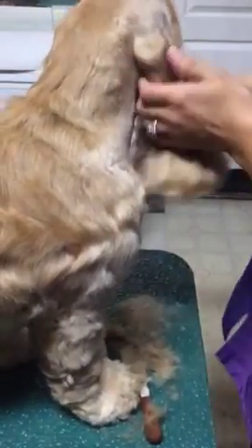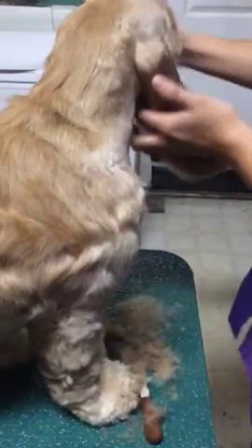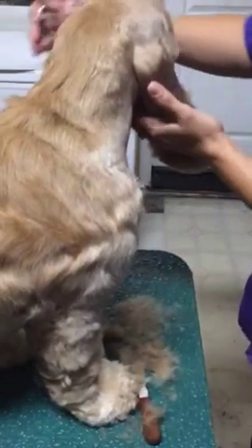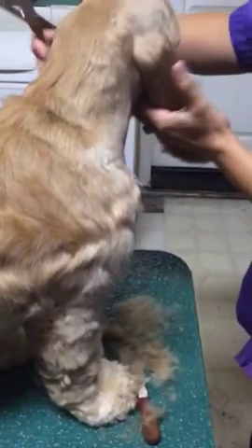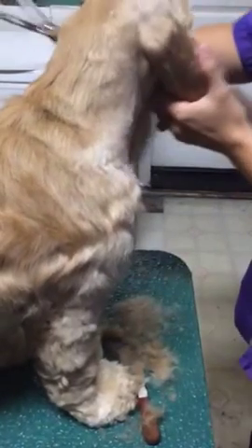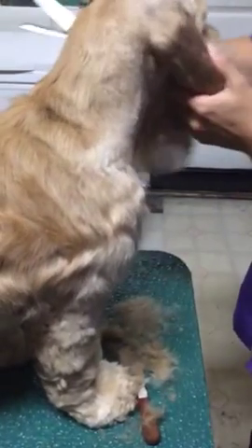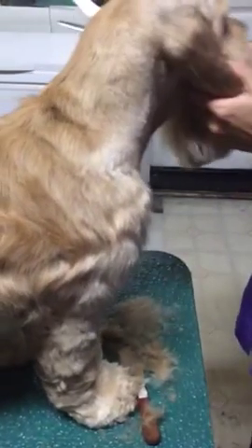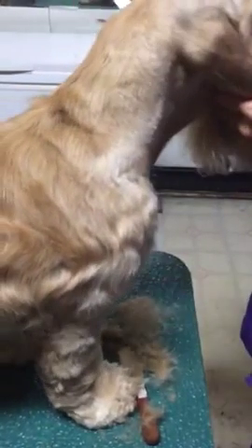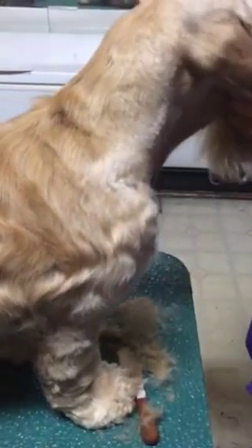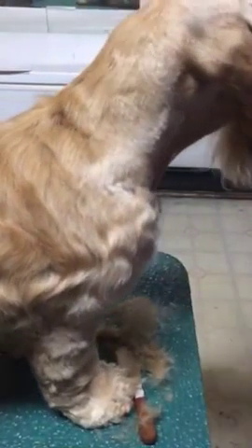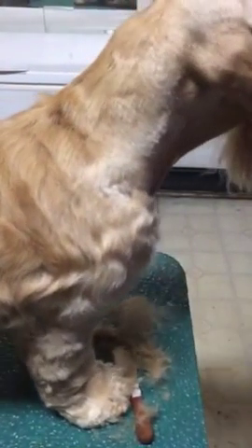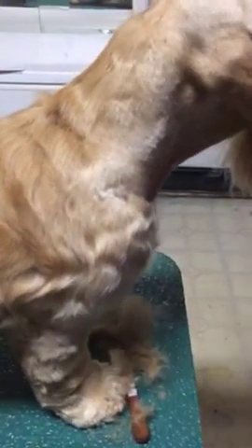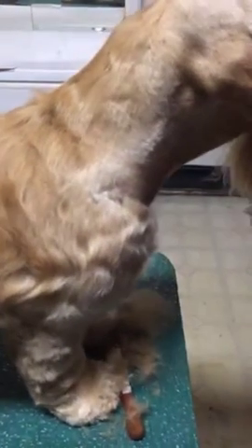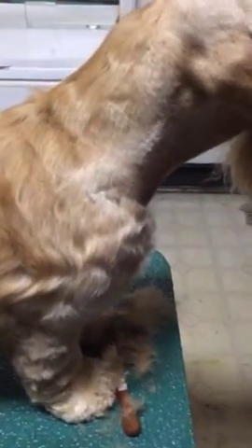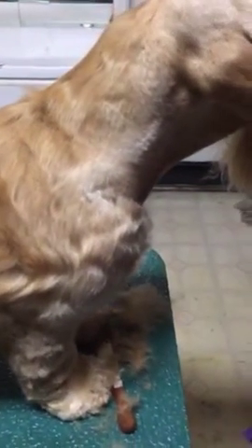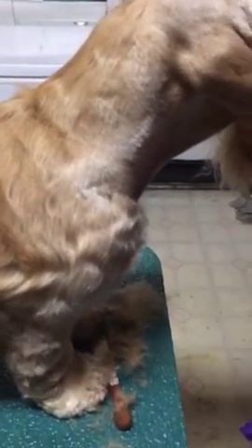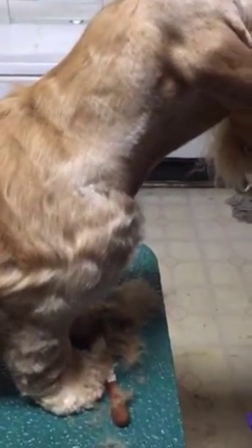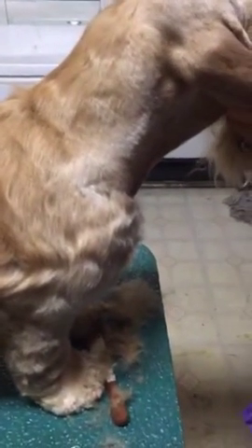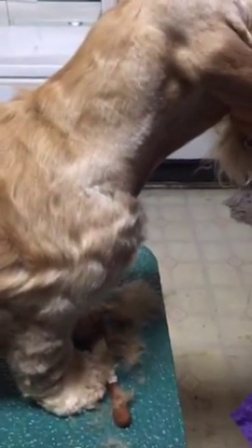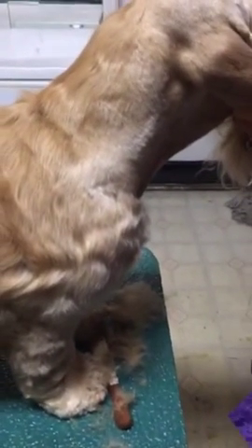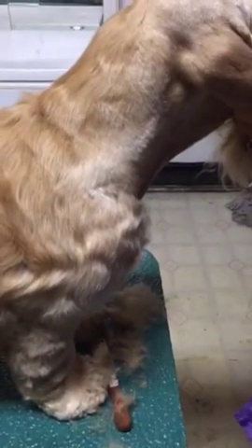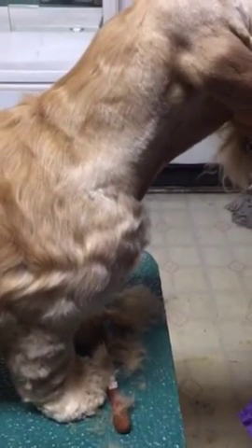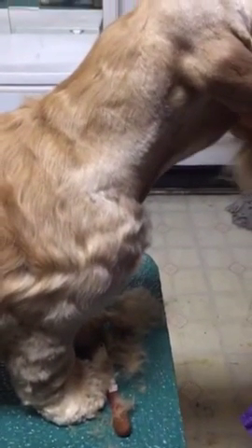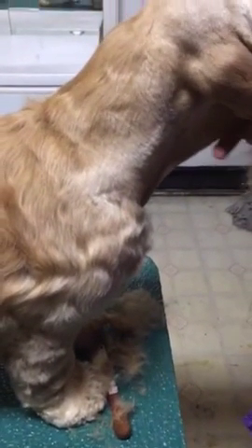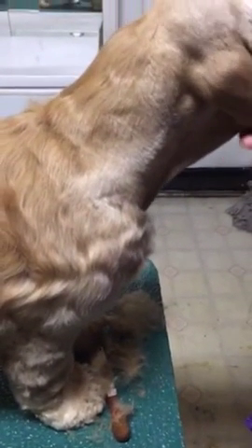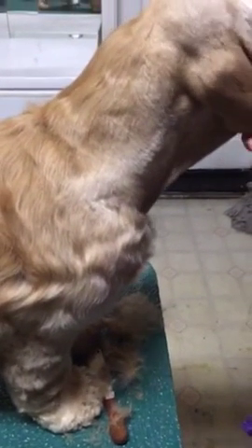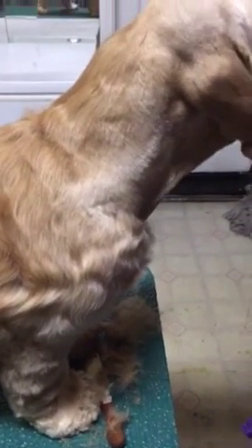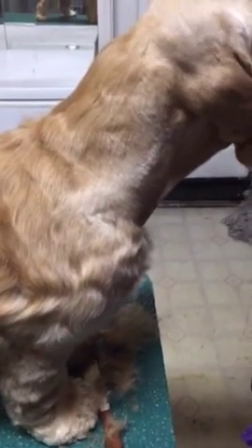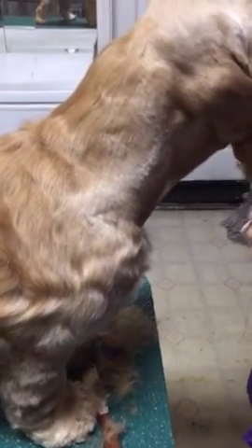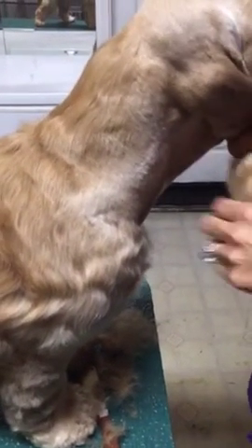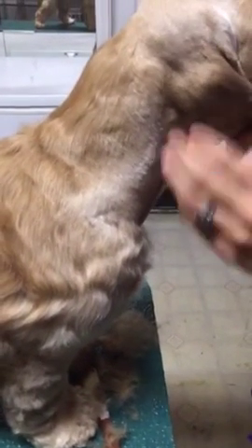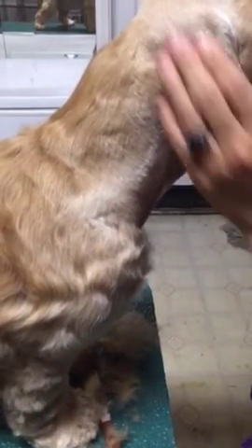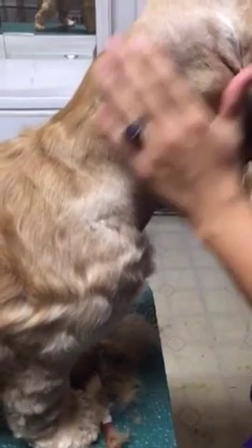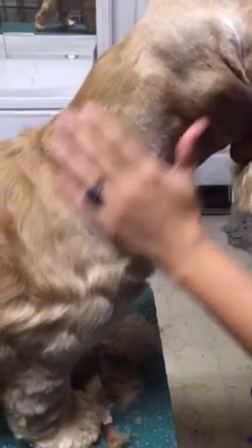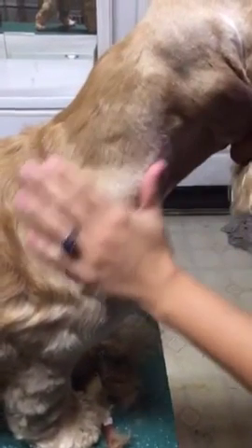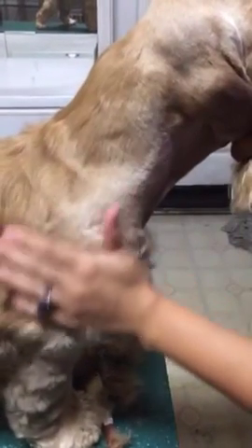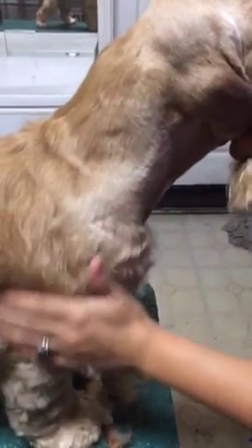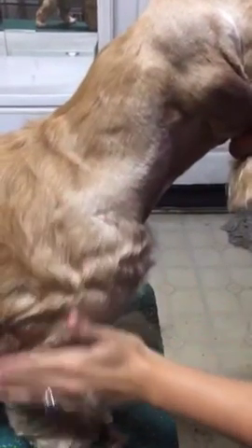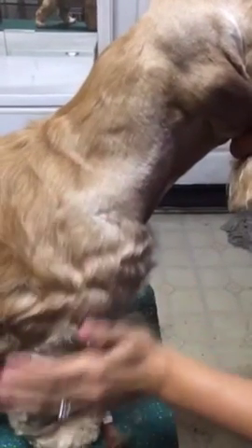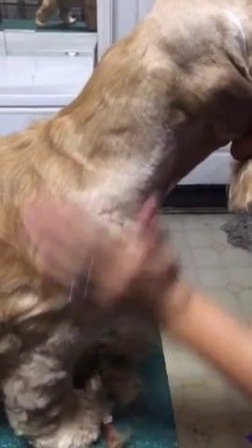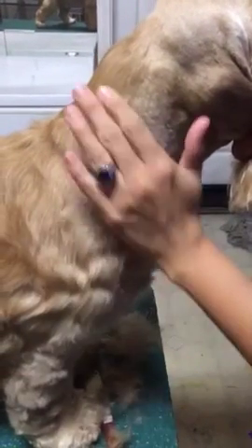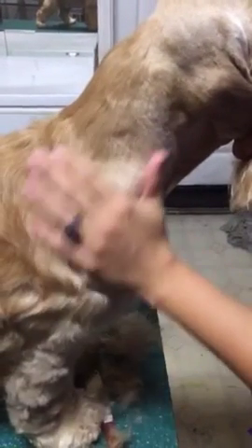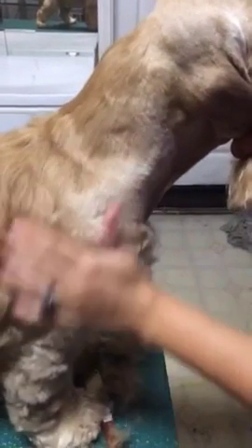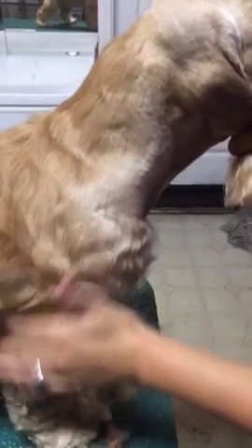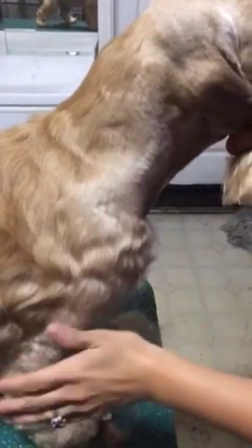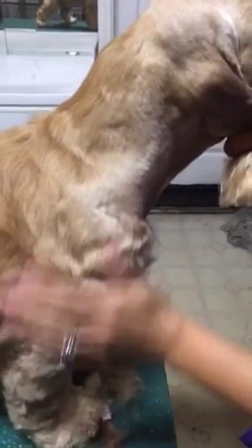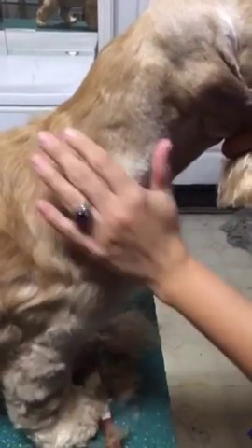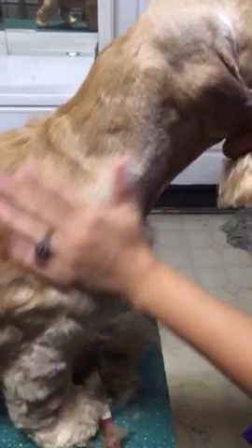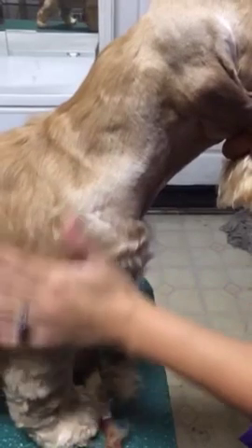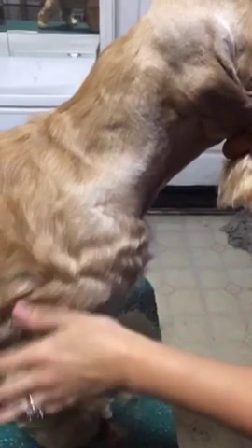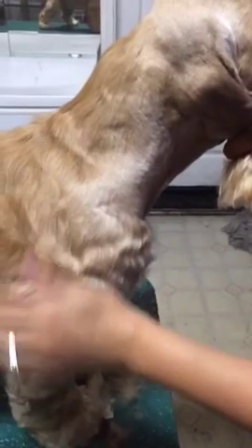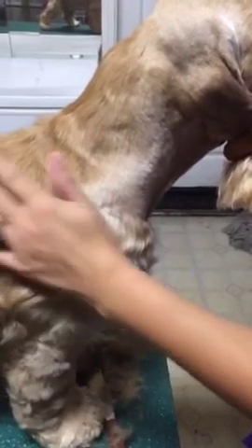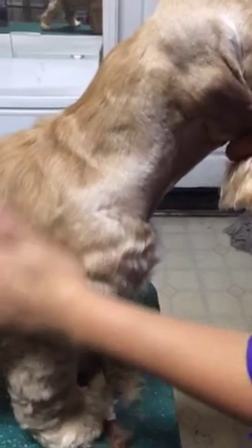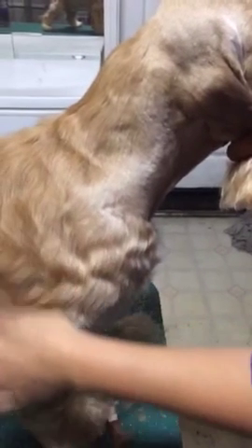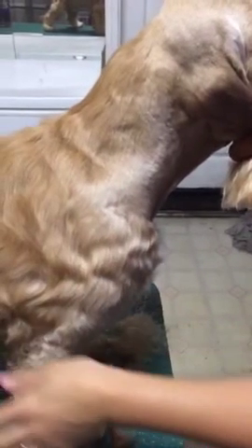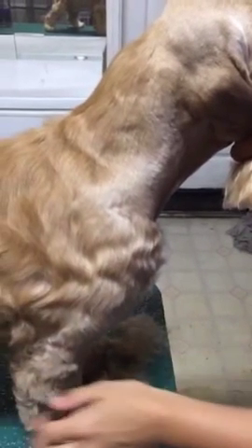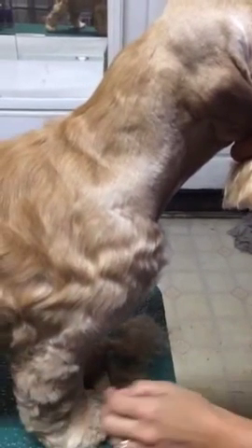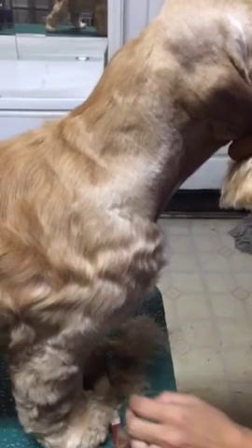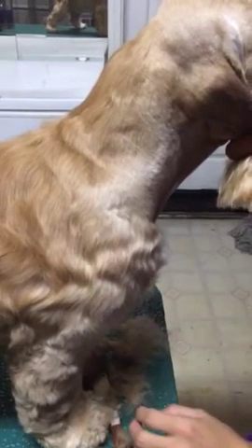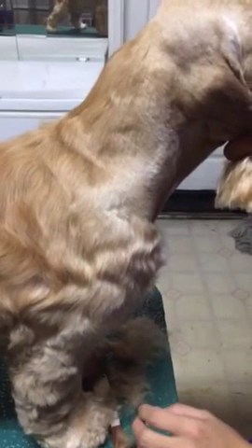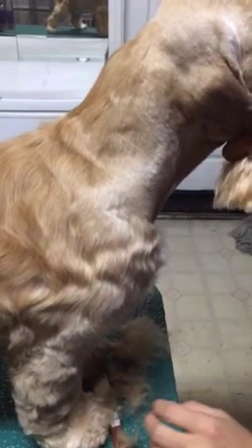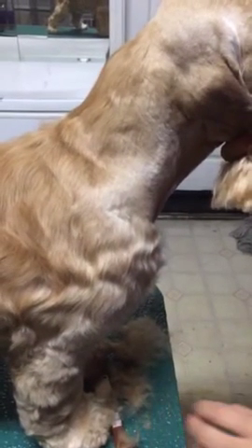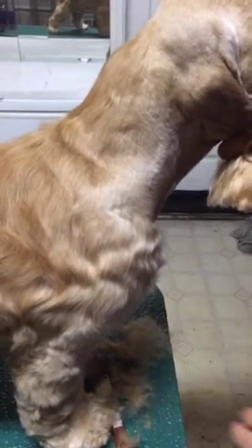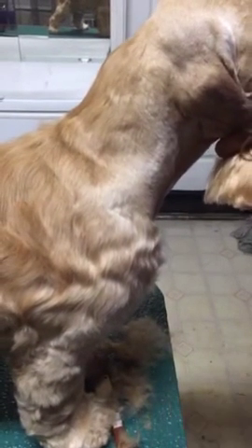So that's about what it should look like when you're done with the thinning shears on the neck. And you just do the same thing on the other side.